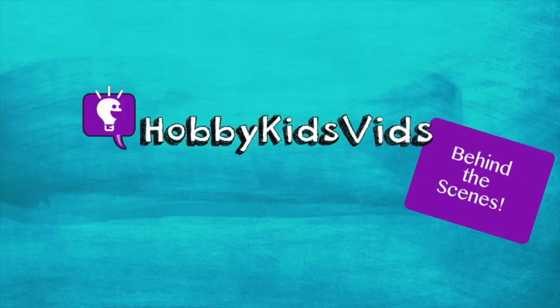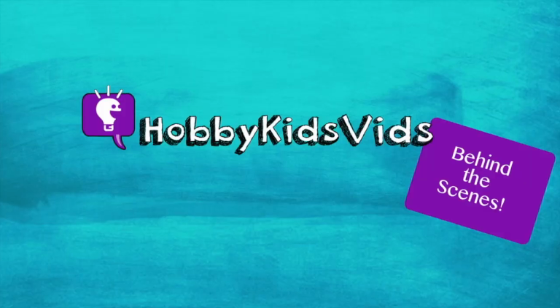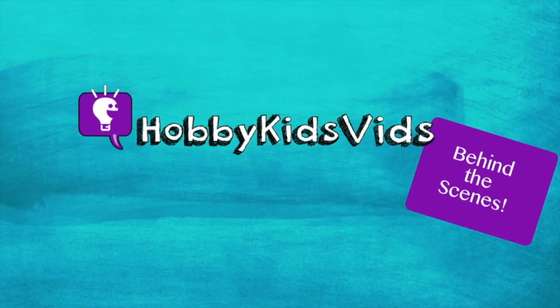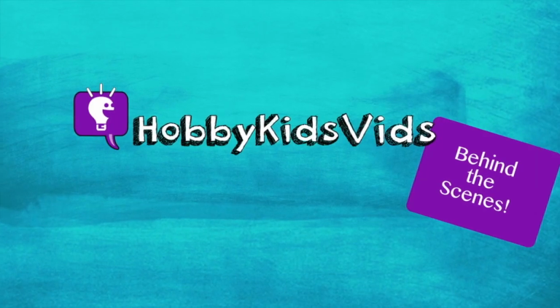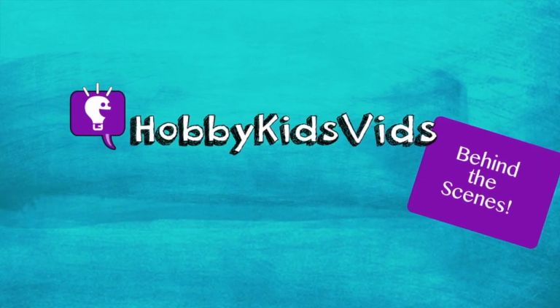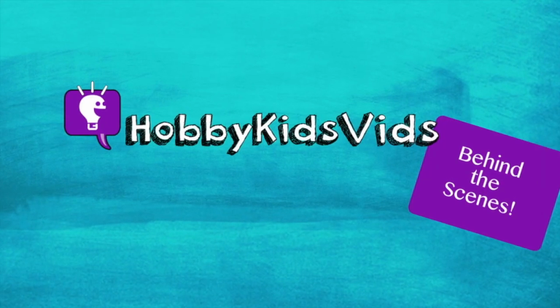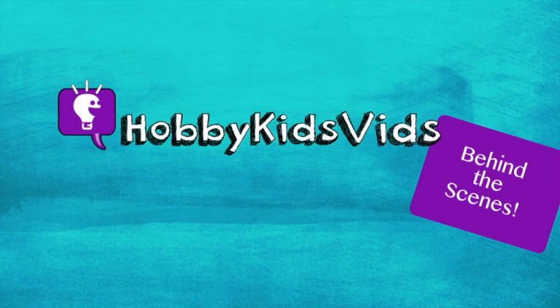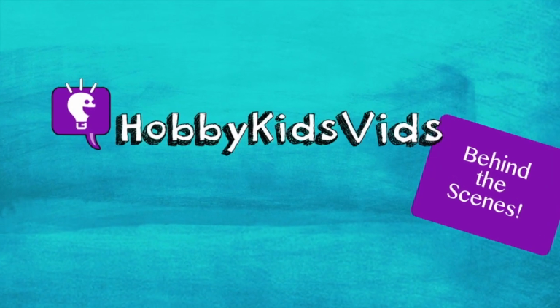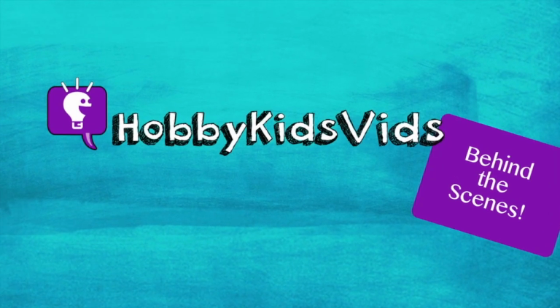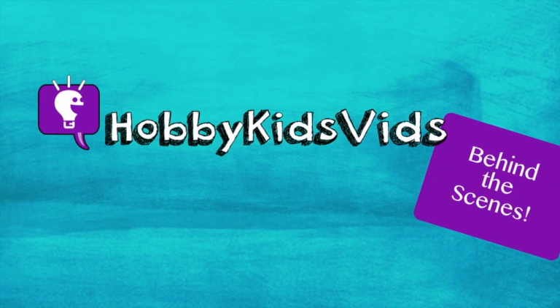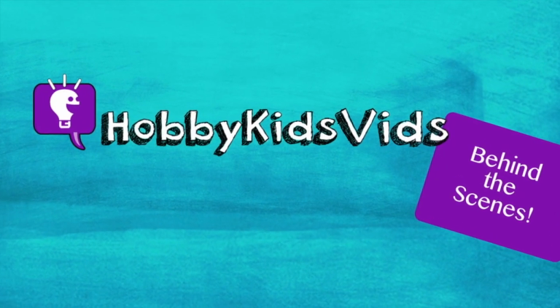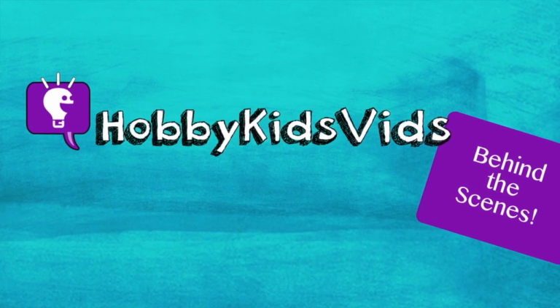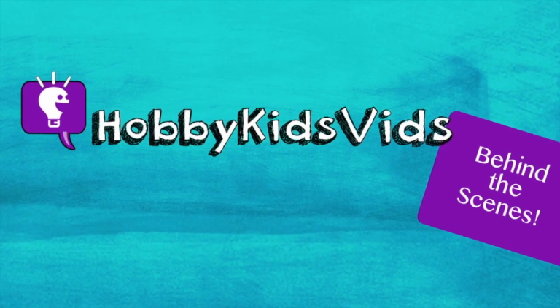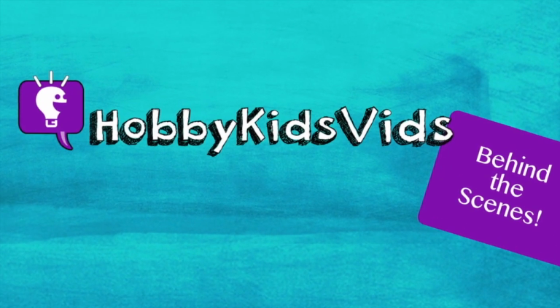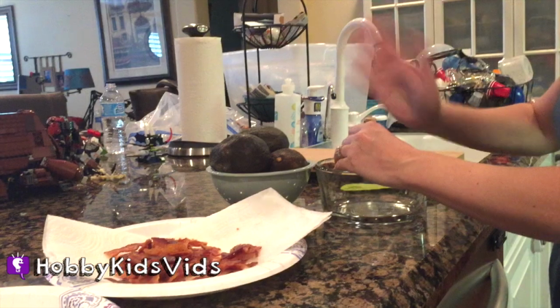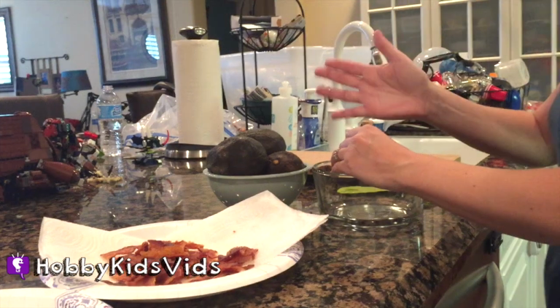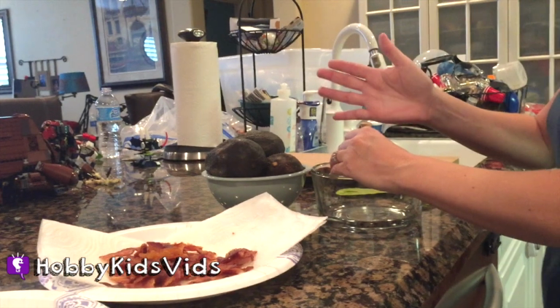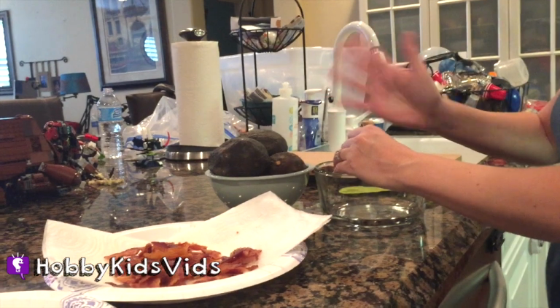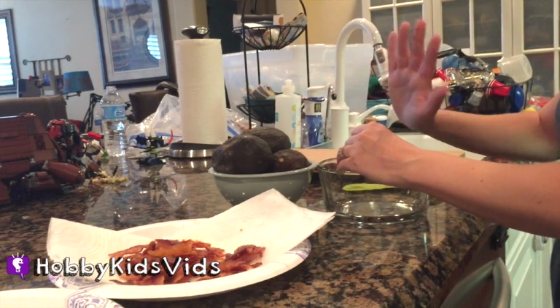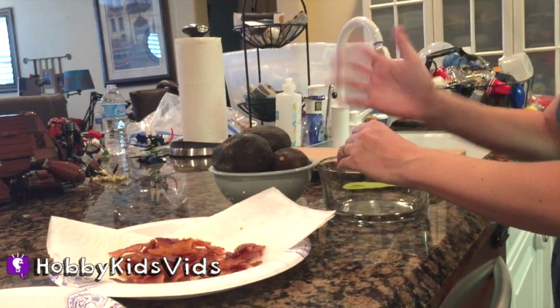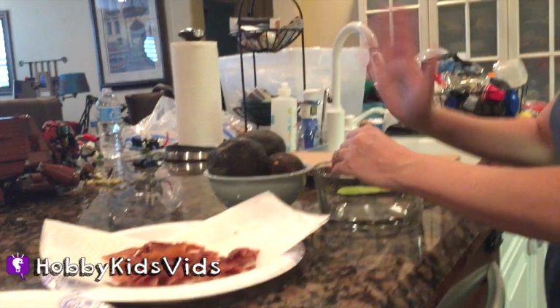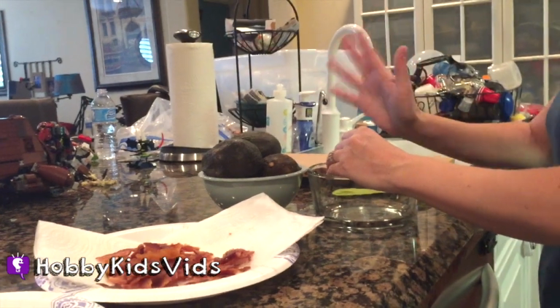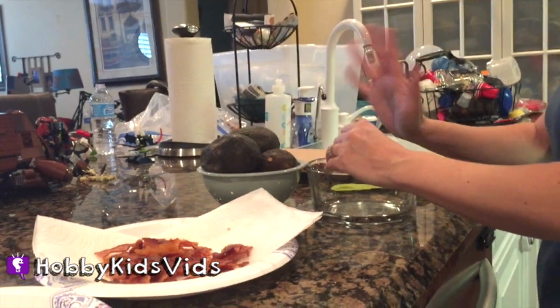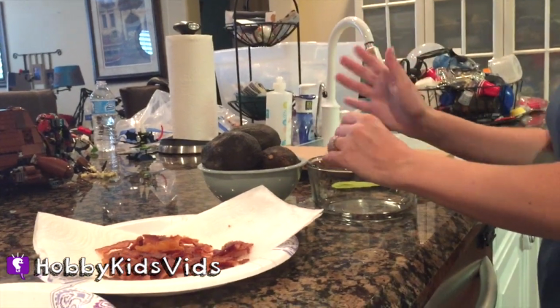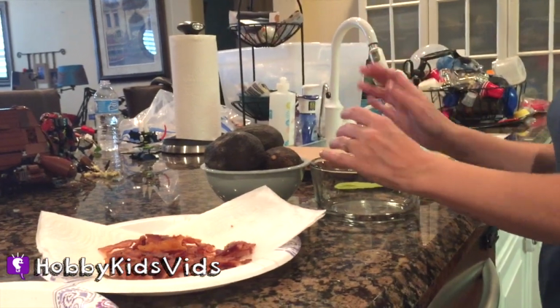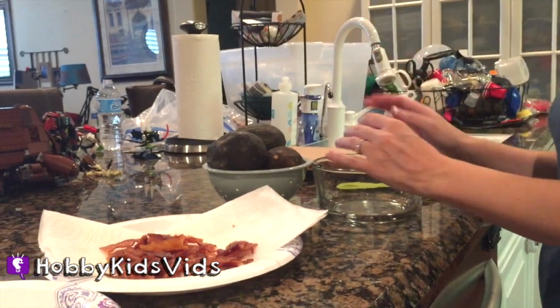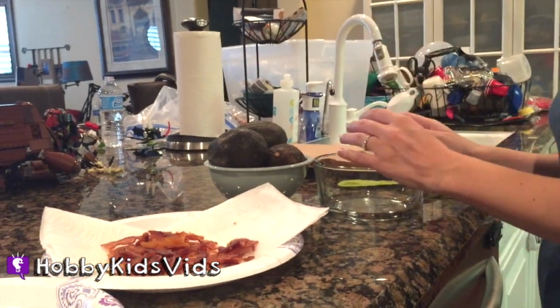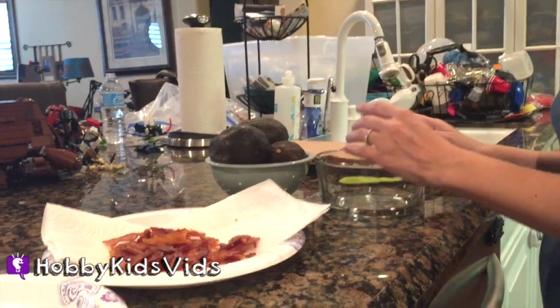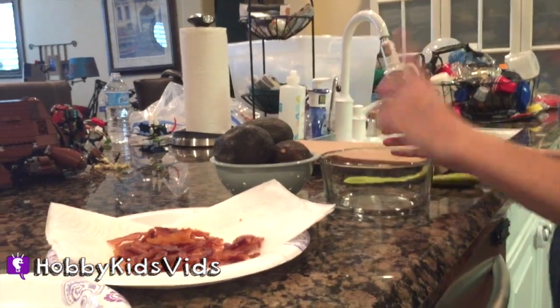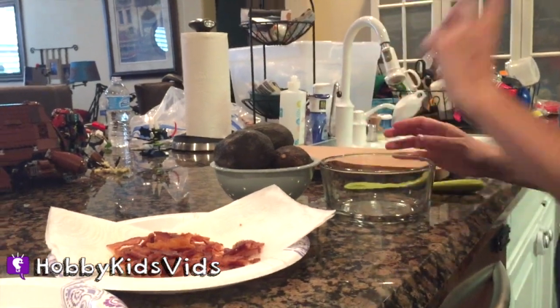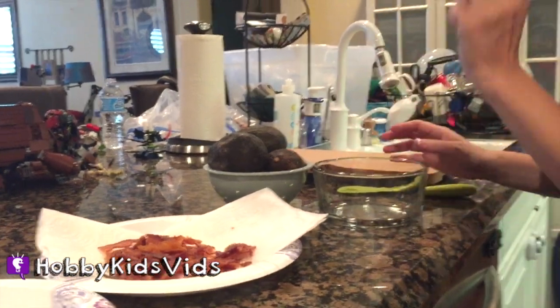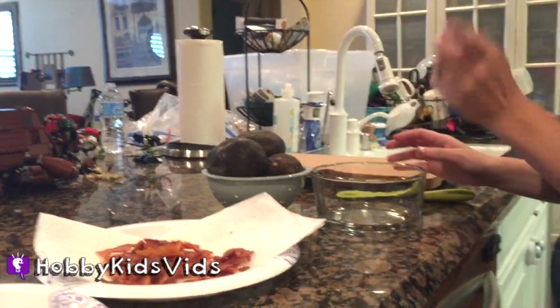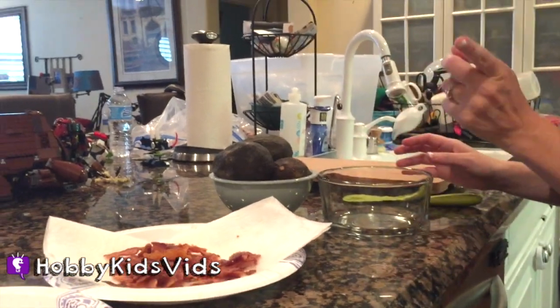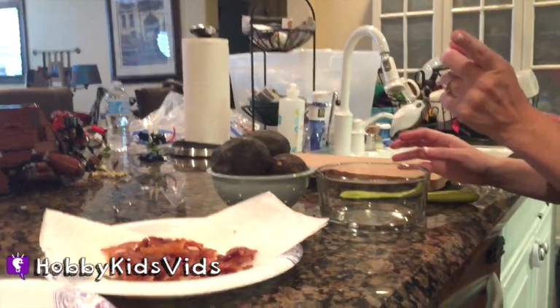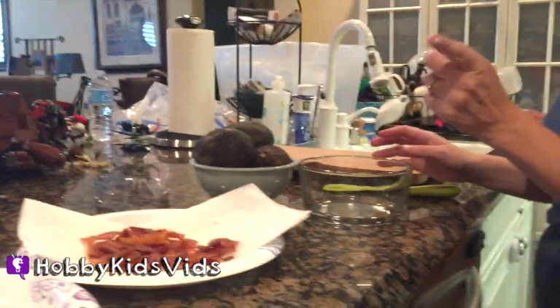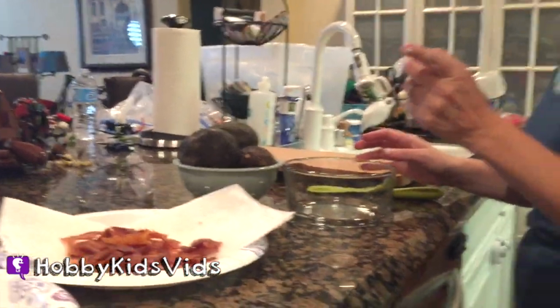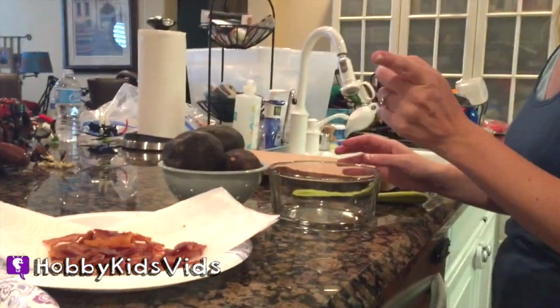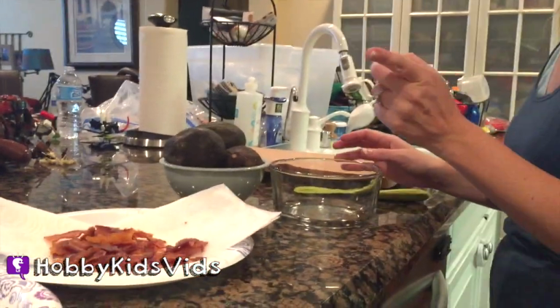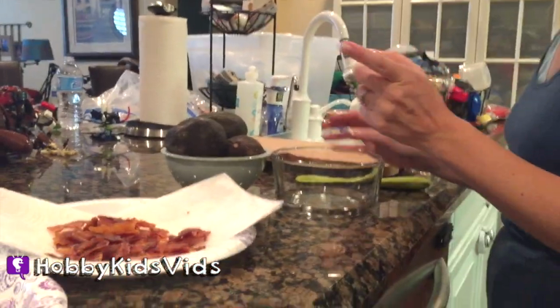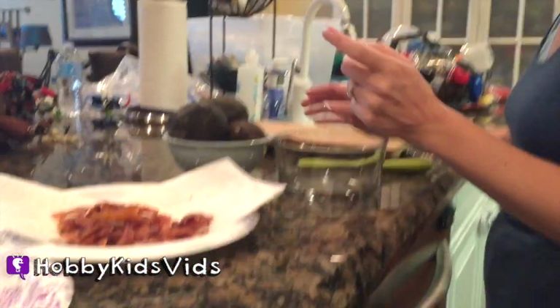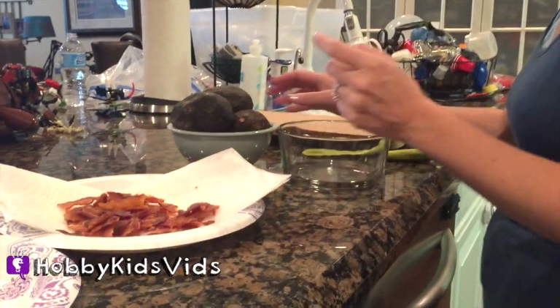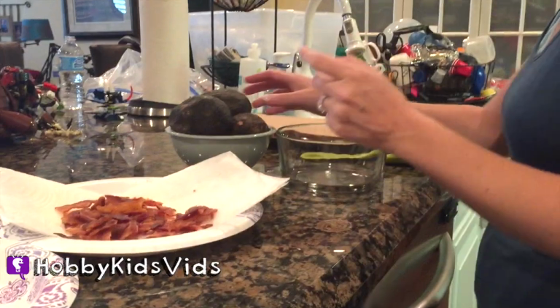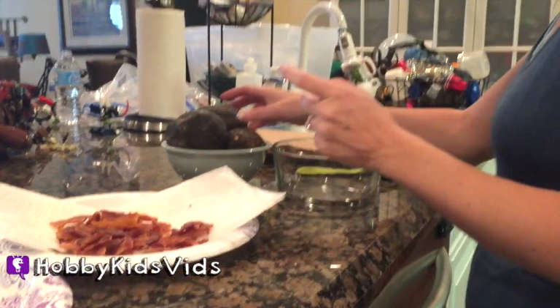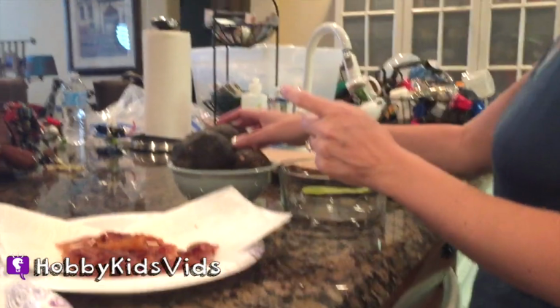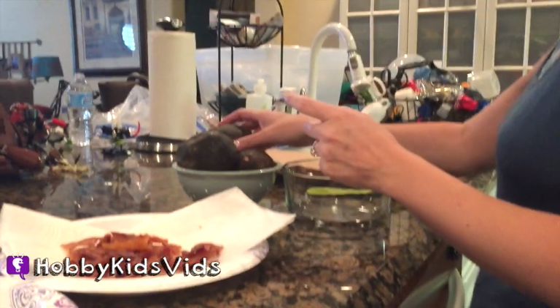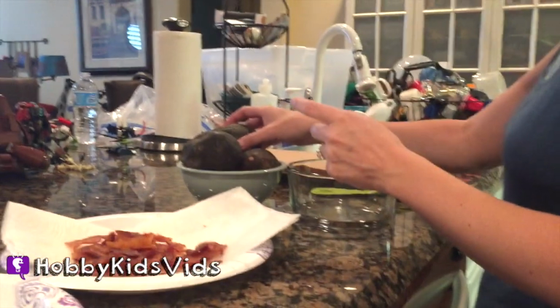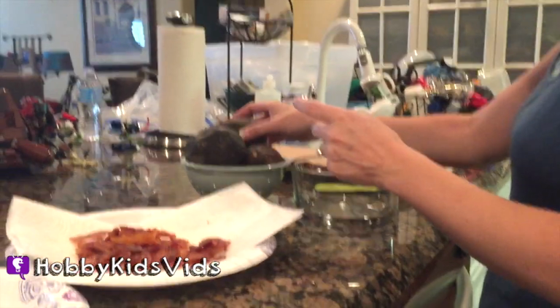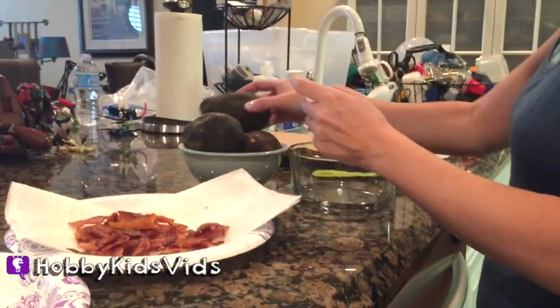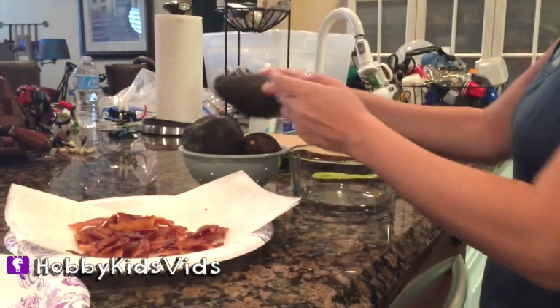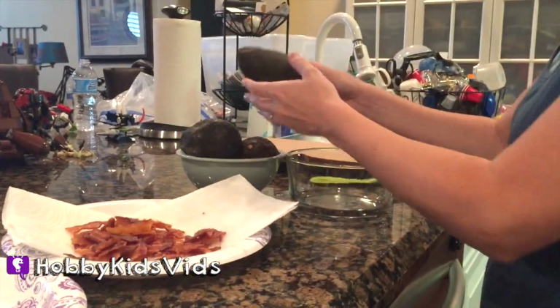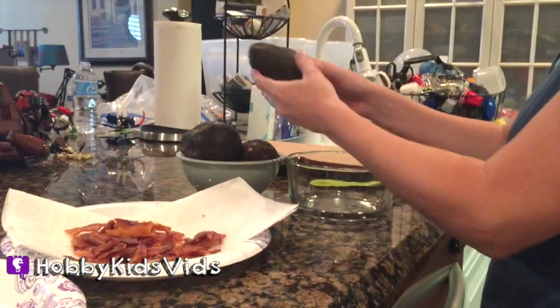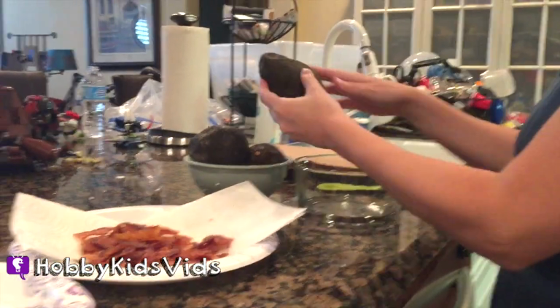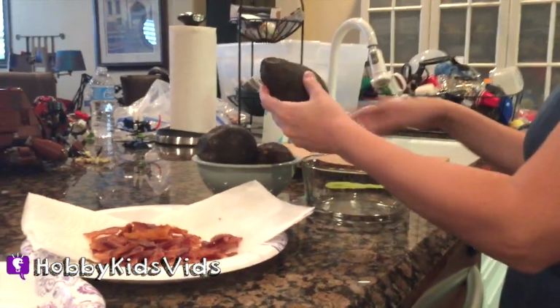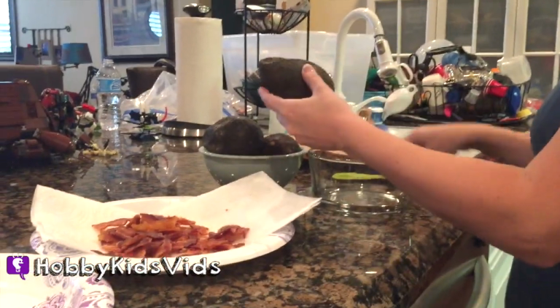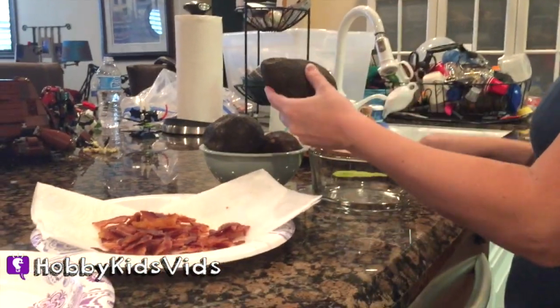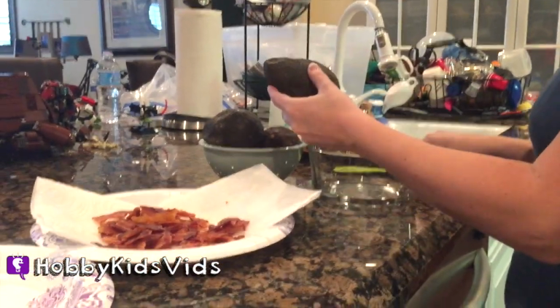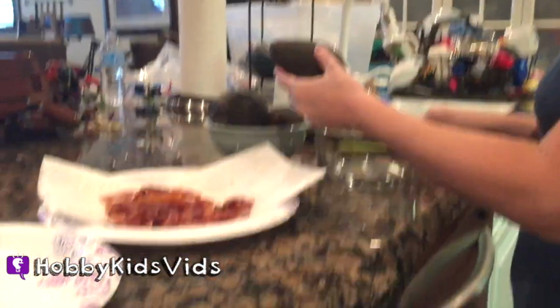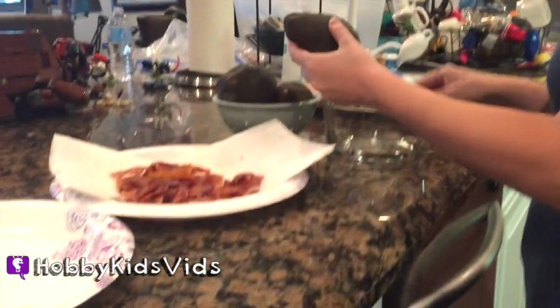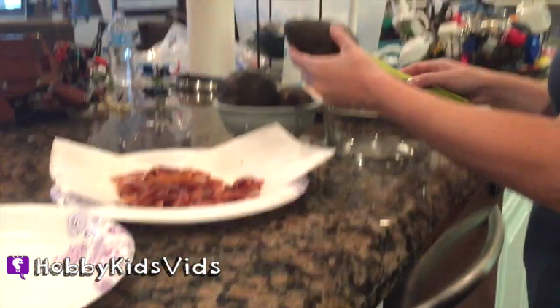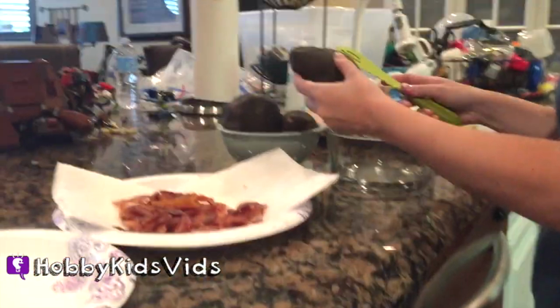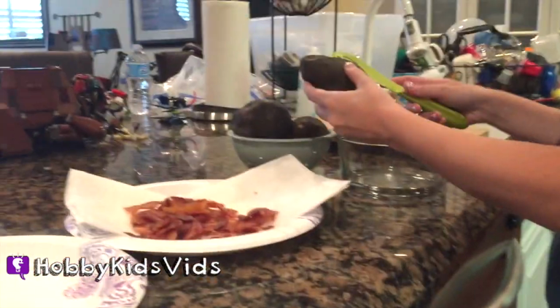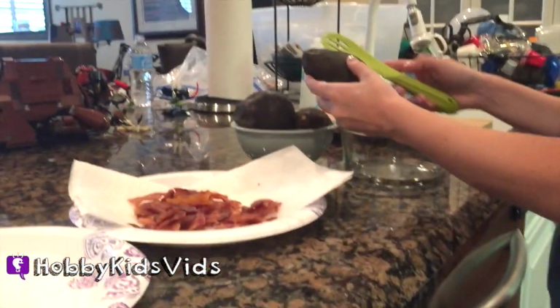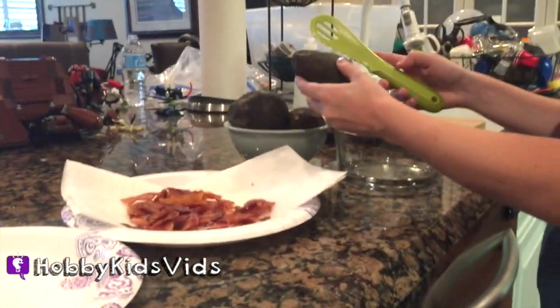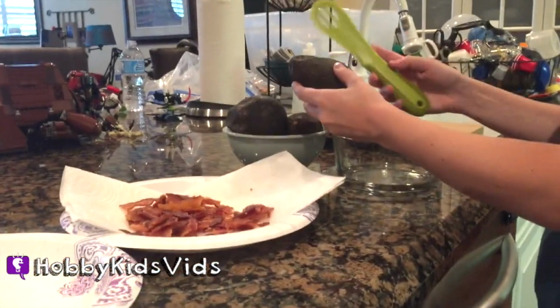Hobby Kids Pig! Hey hobby friends! I've got Hobby Pig here with me and we're gonna make some avocado dip.